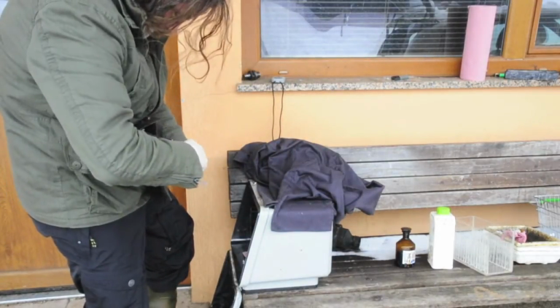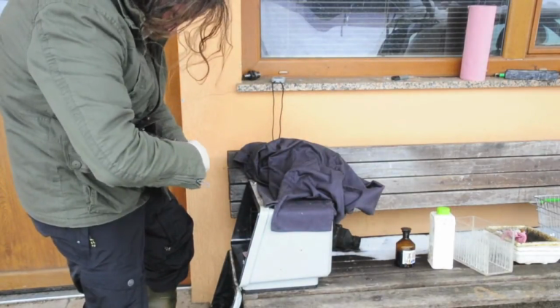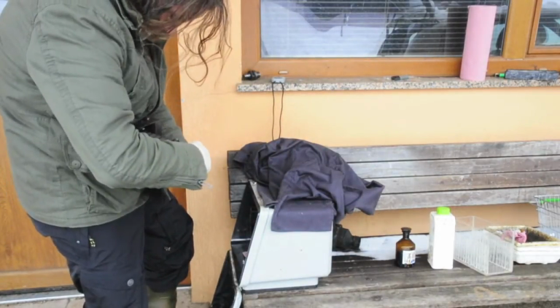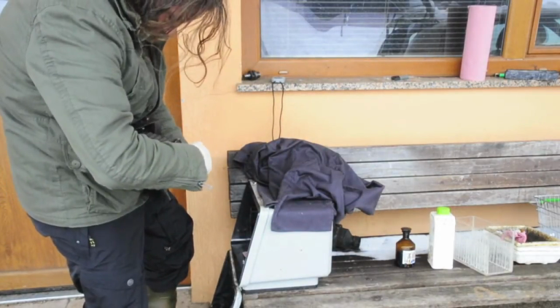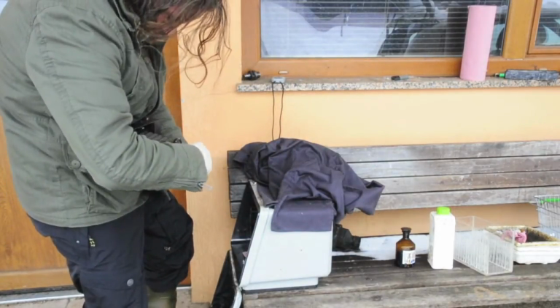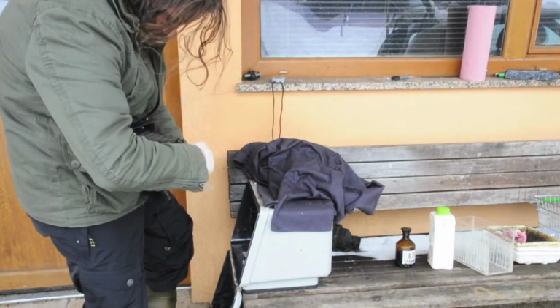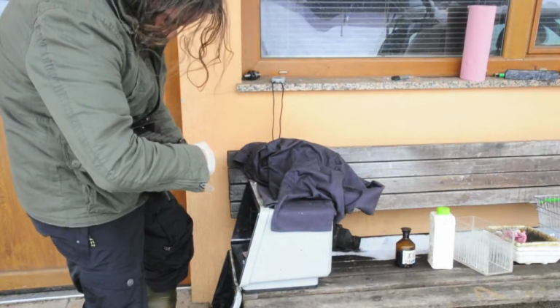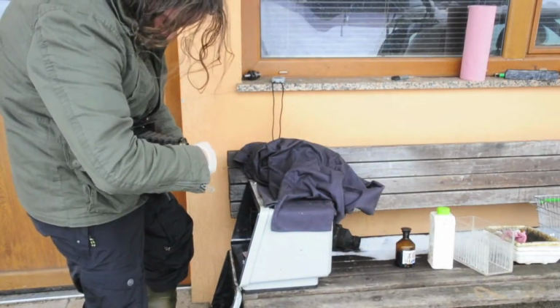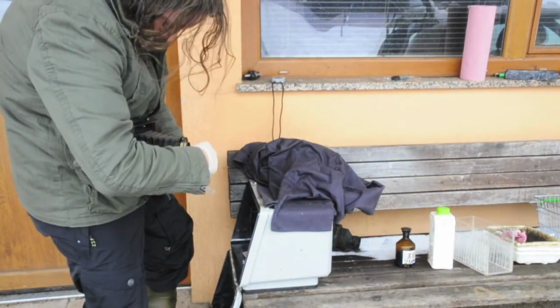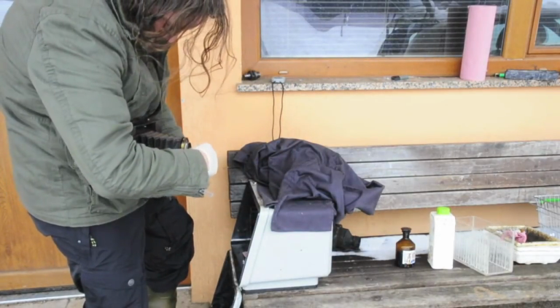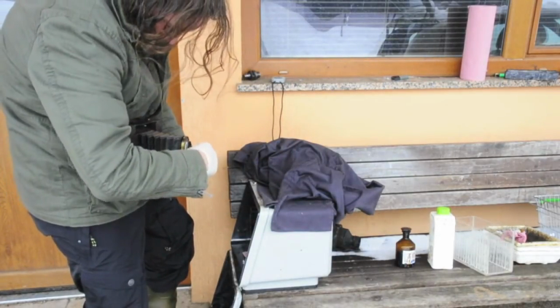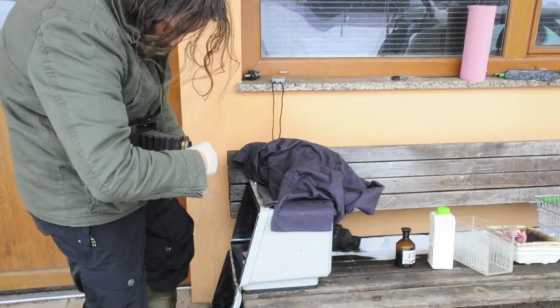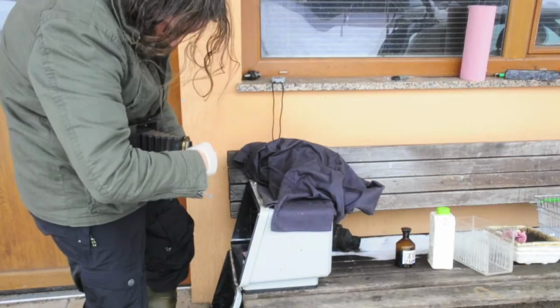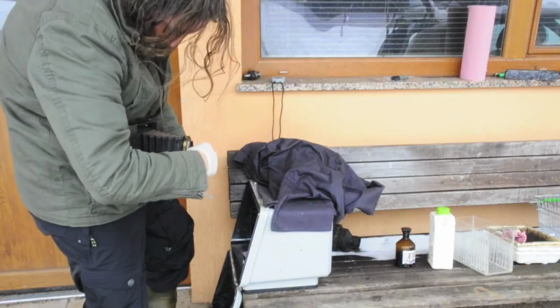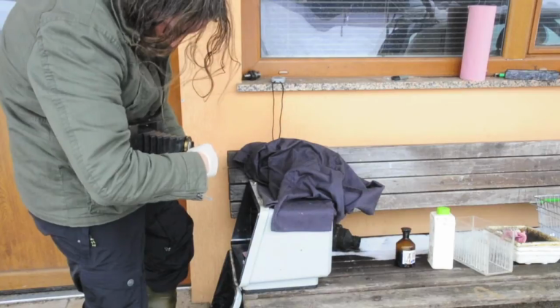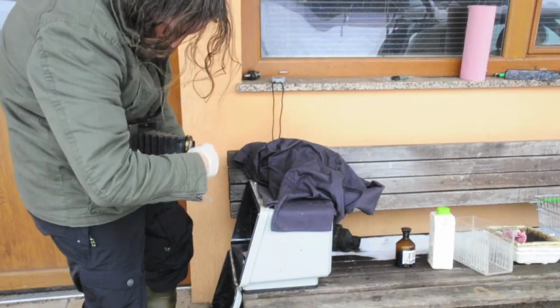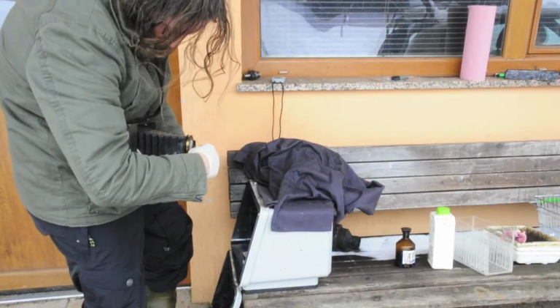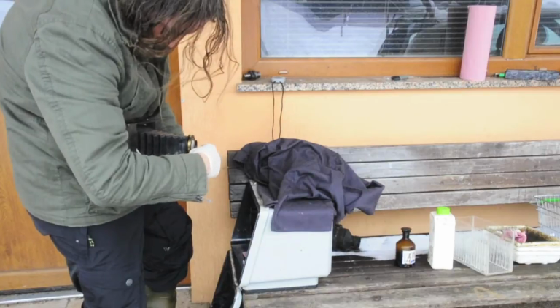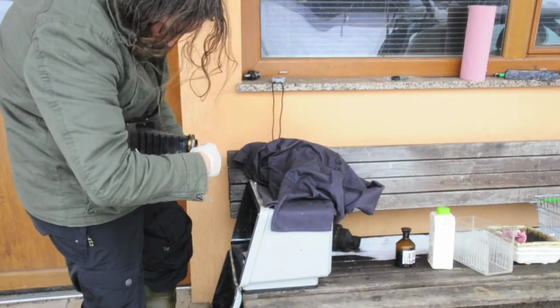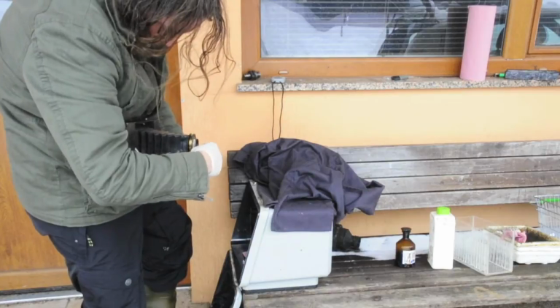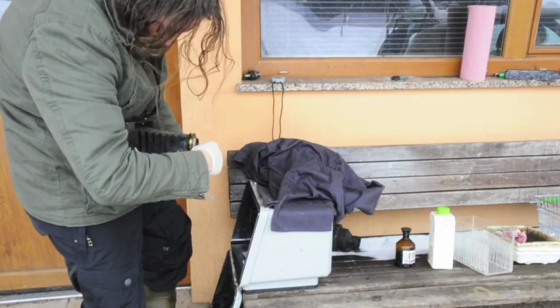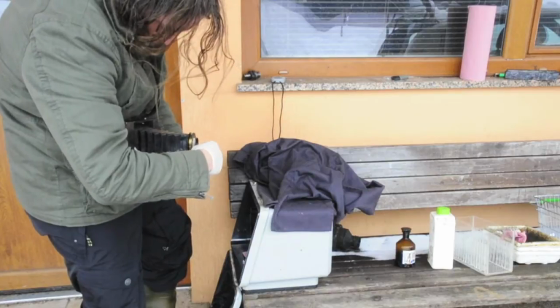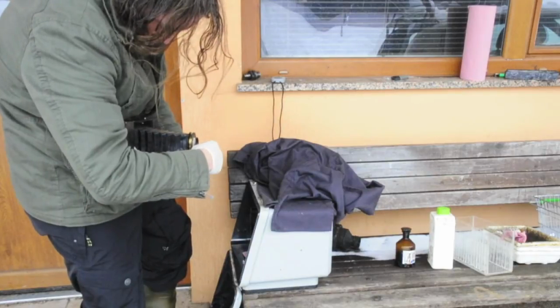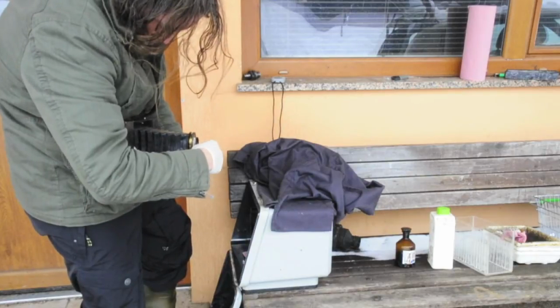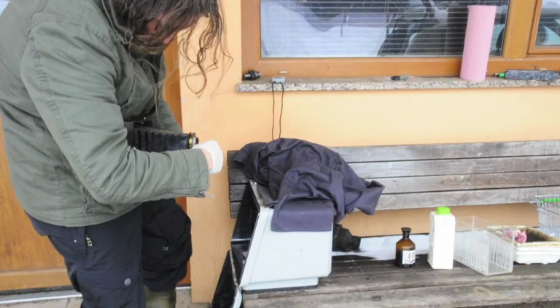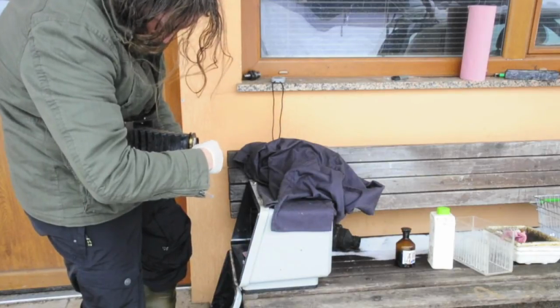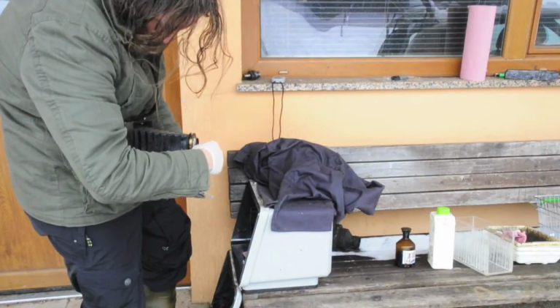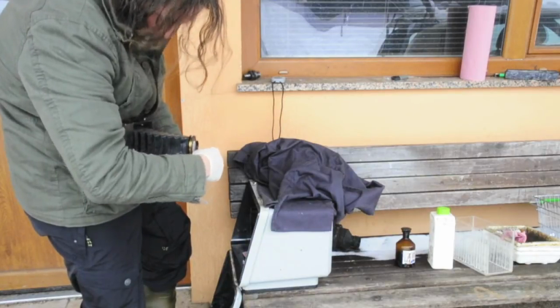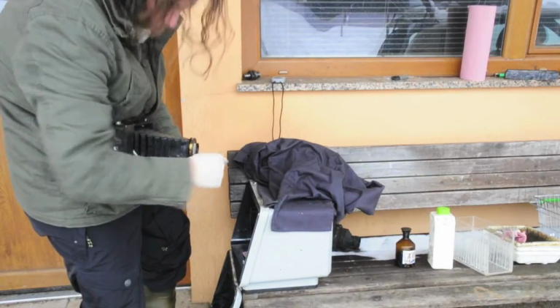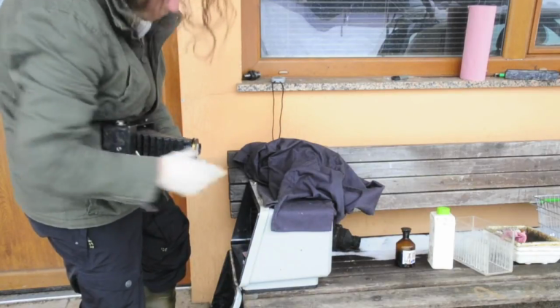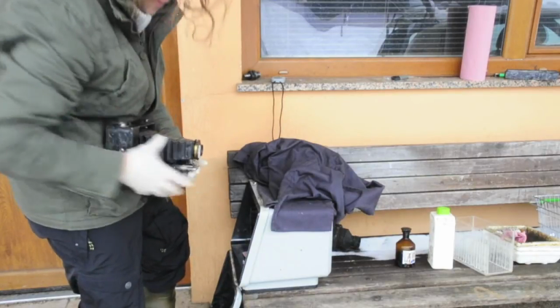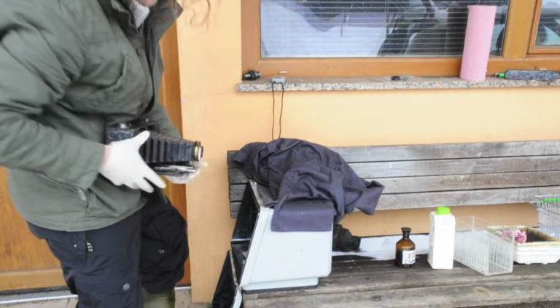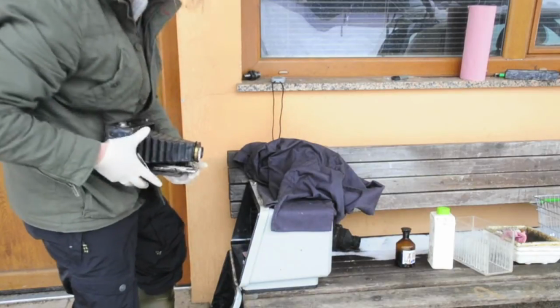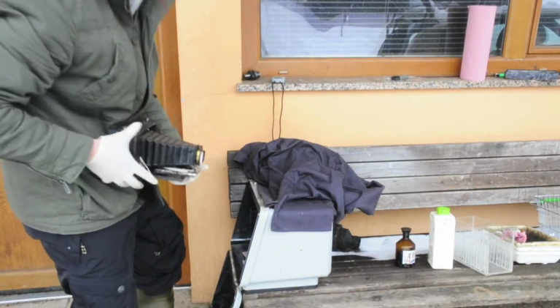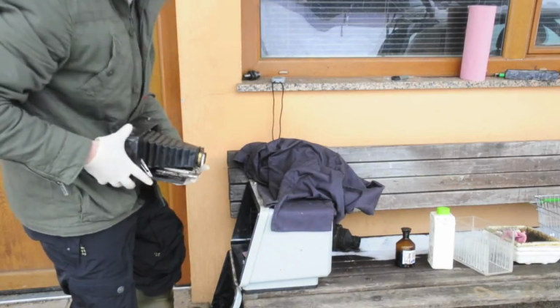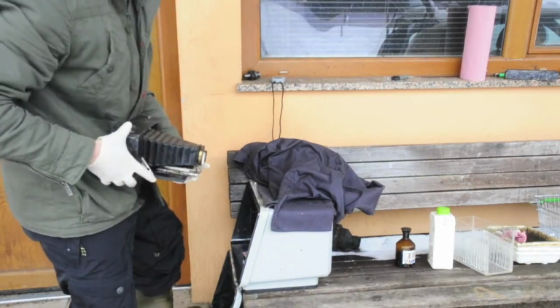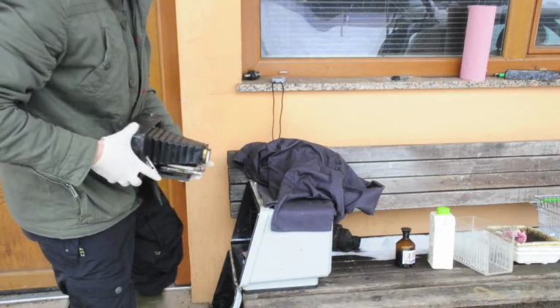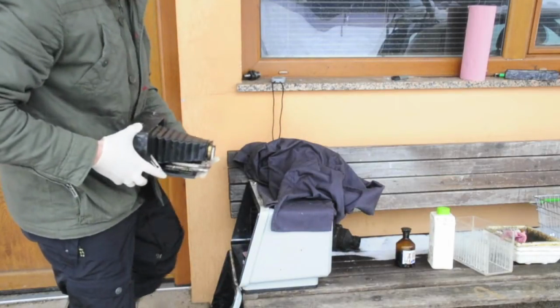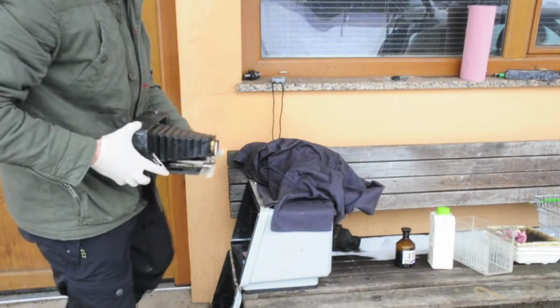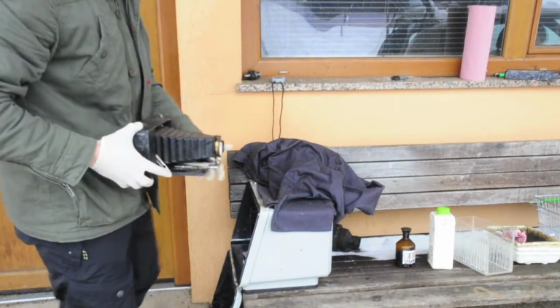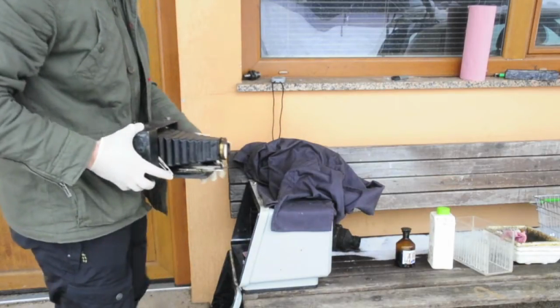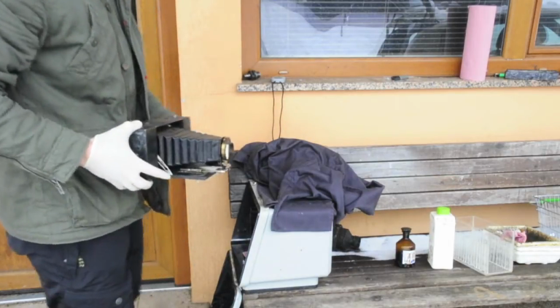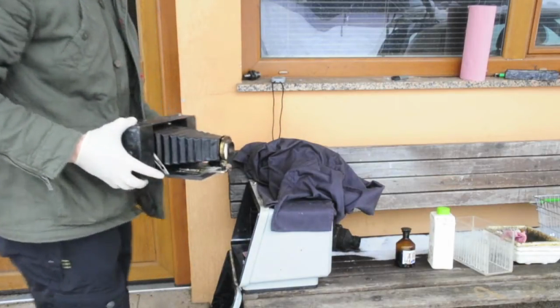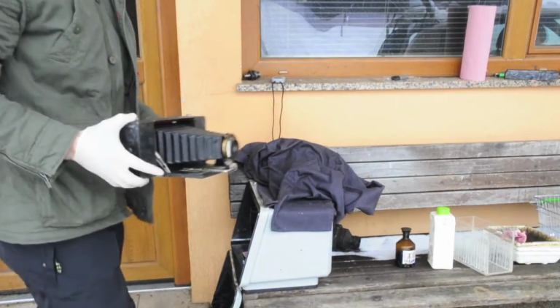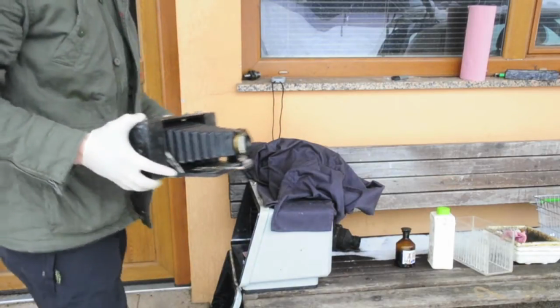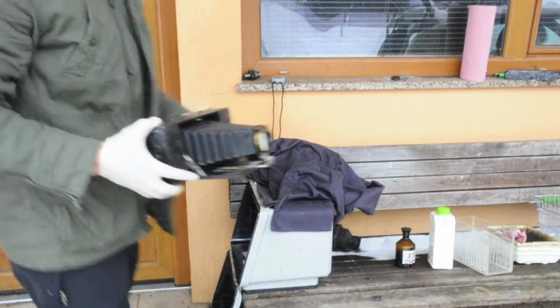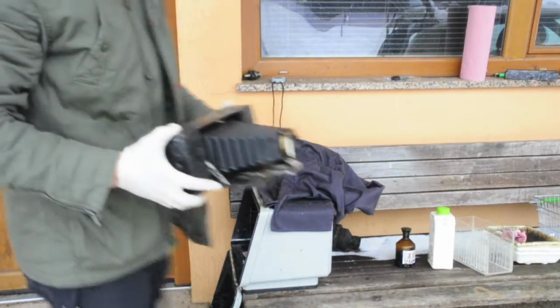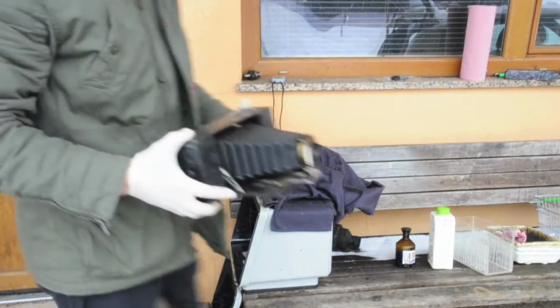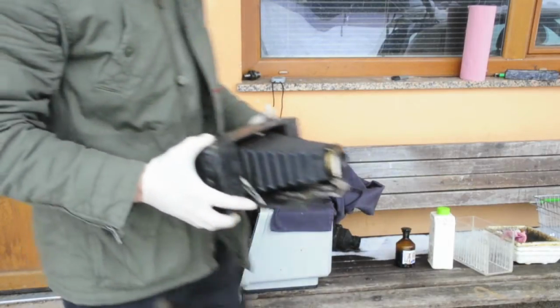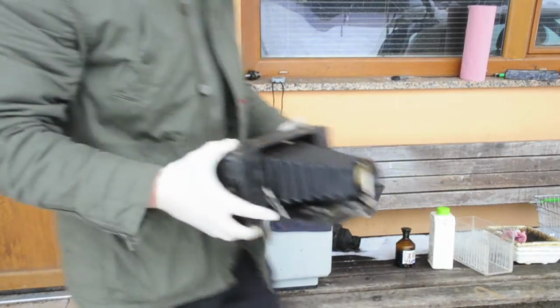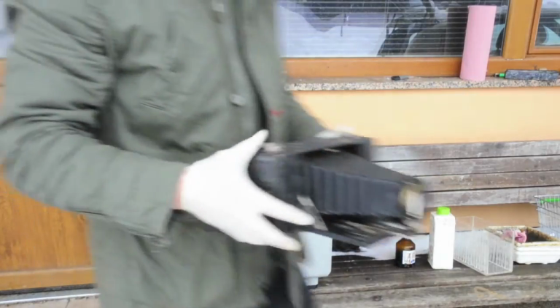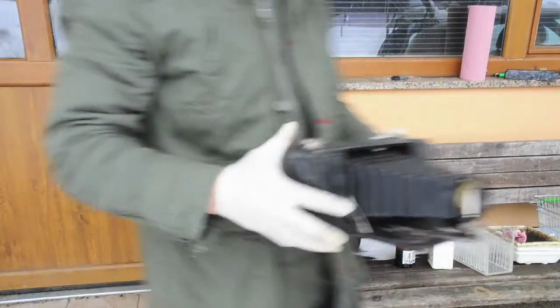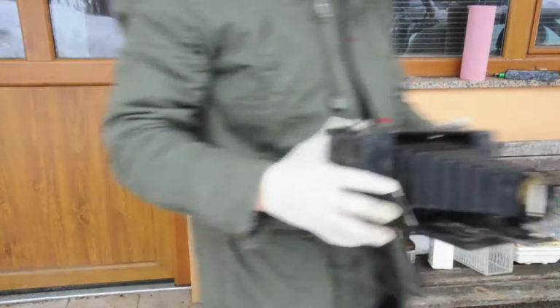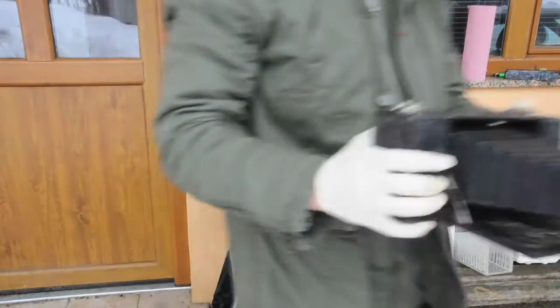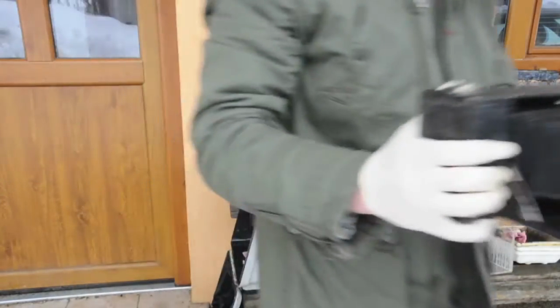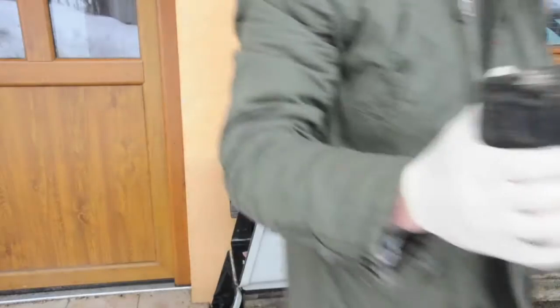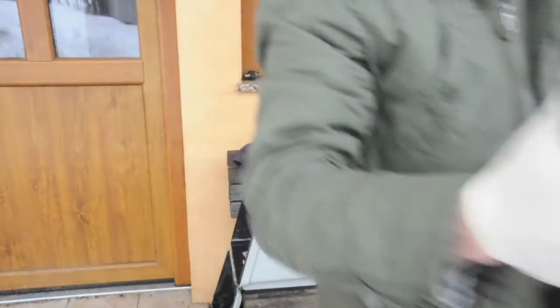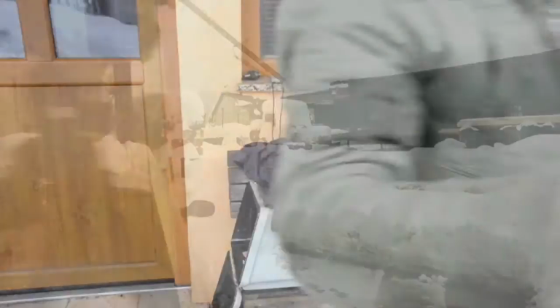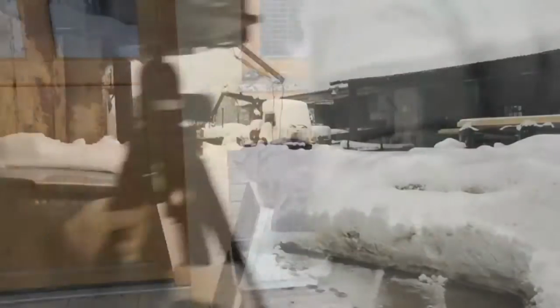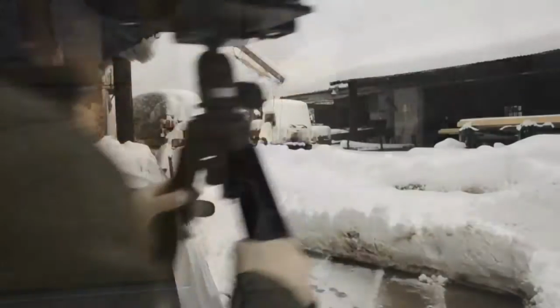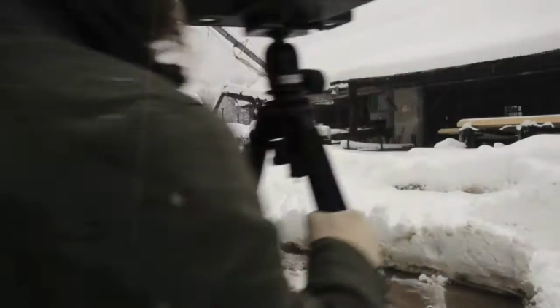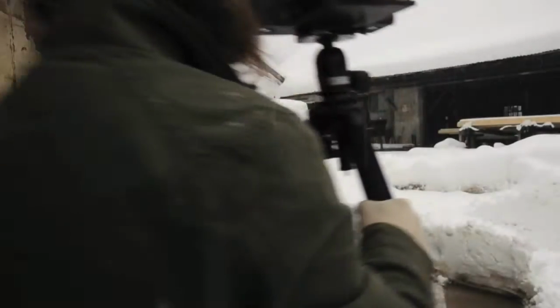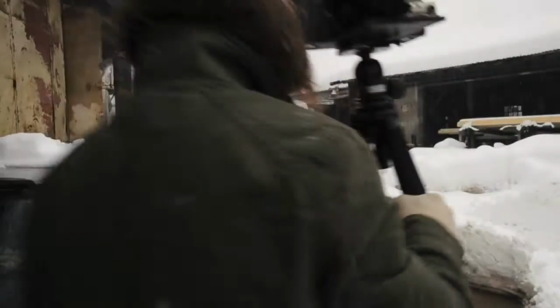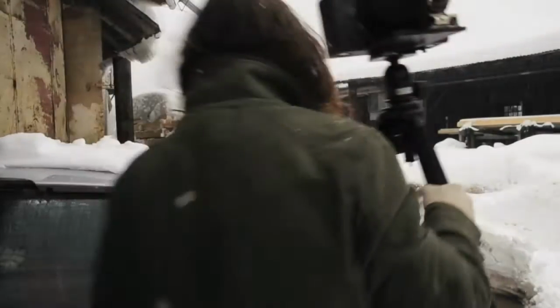Kodak folding Brownie 3A — it's my favorite wet plate camera, manufactured in about 1905.